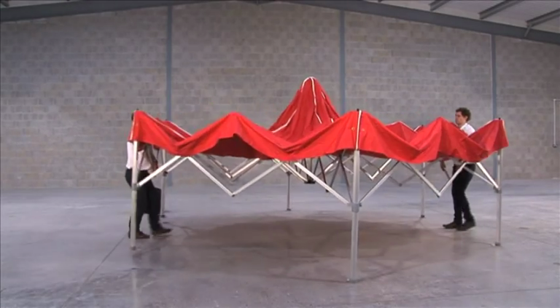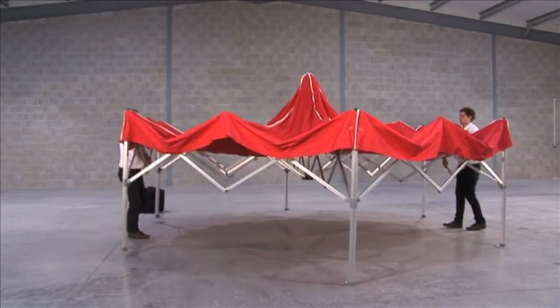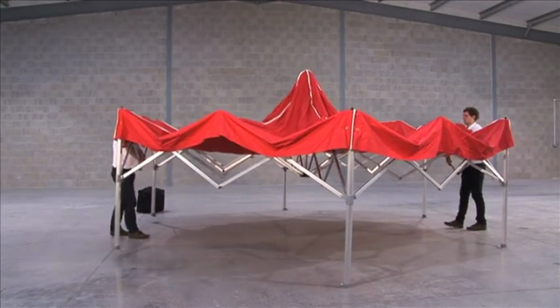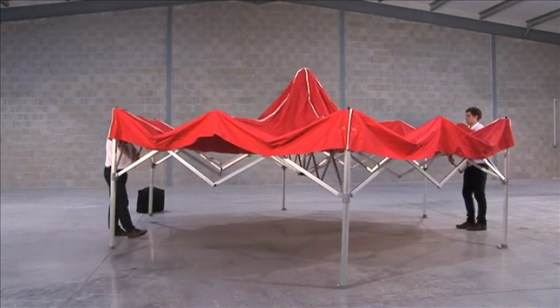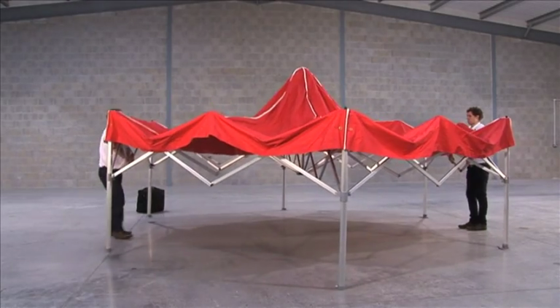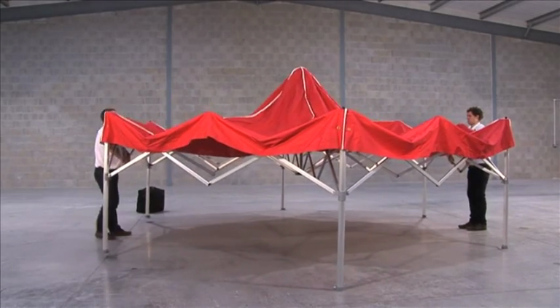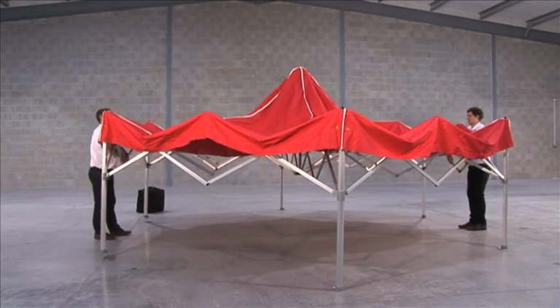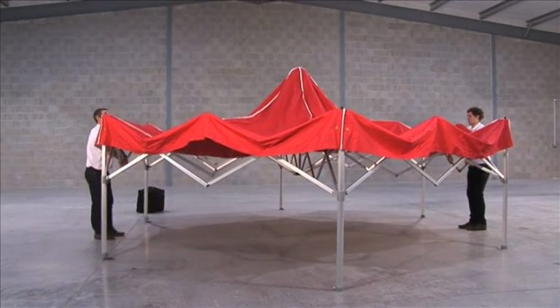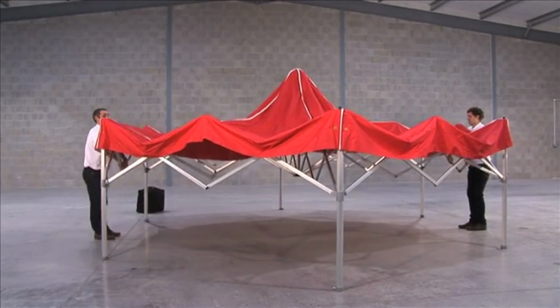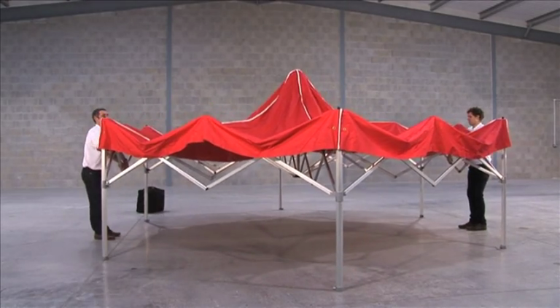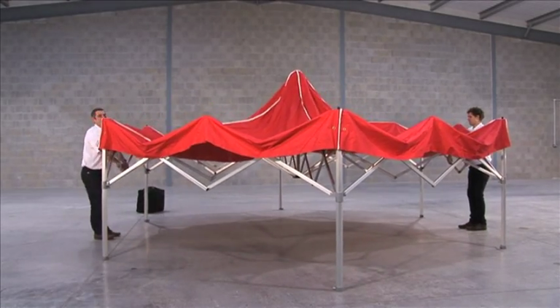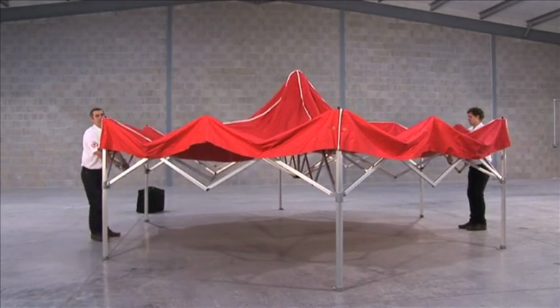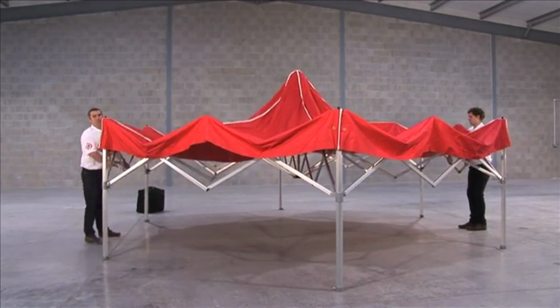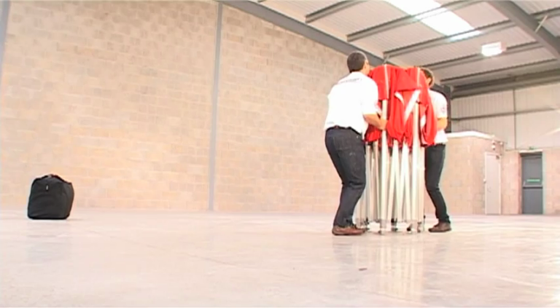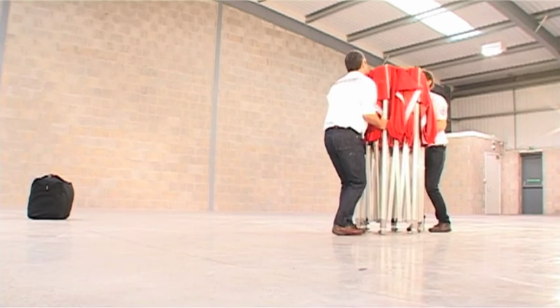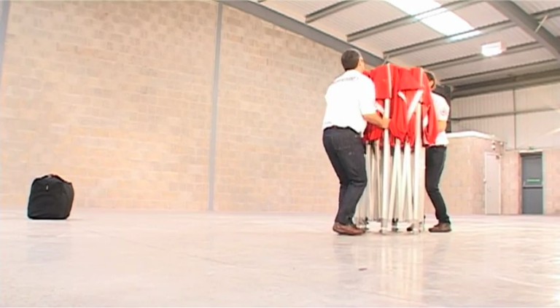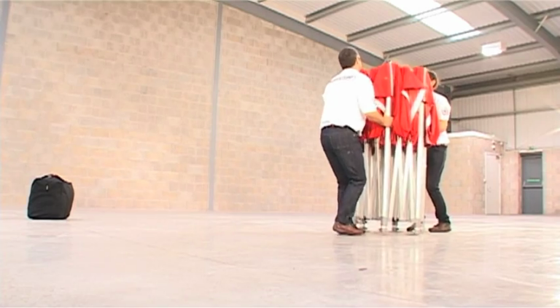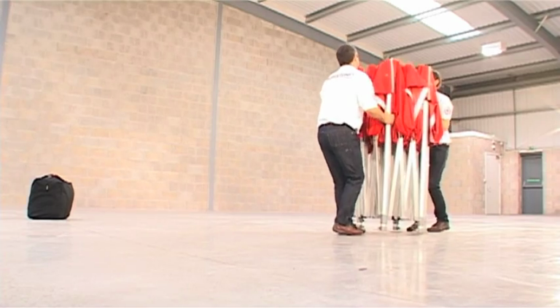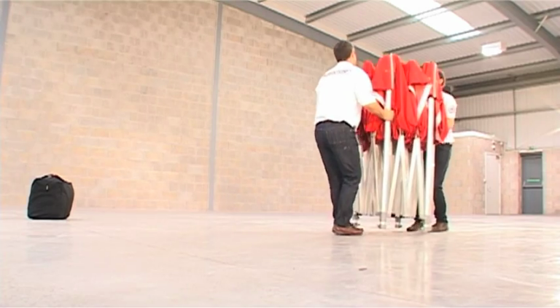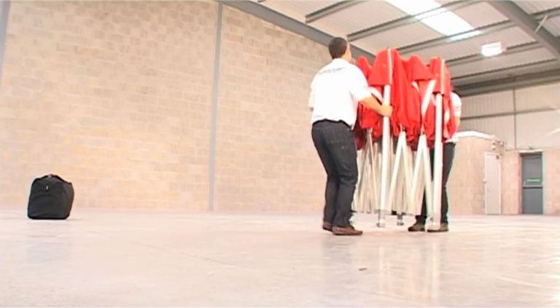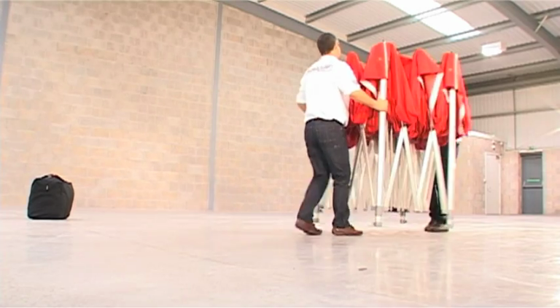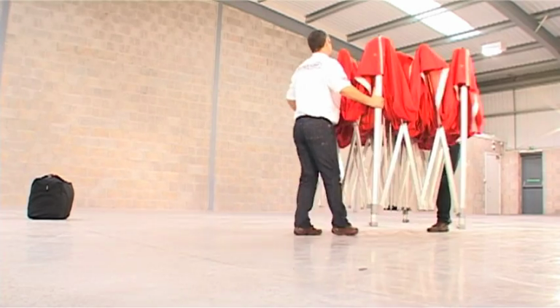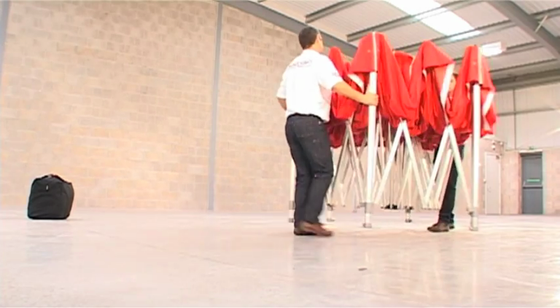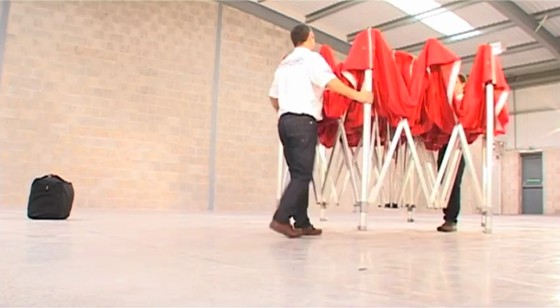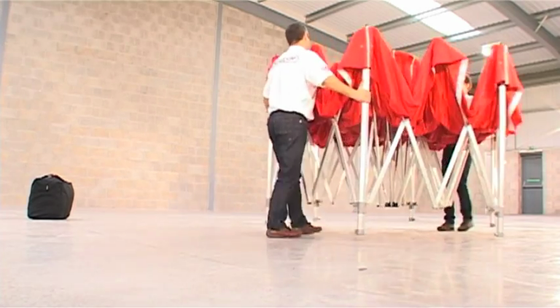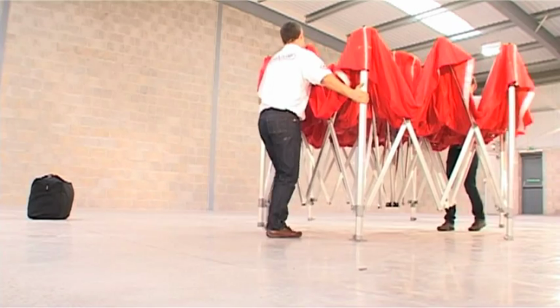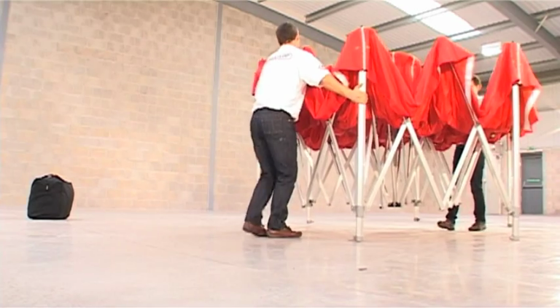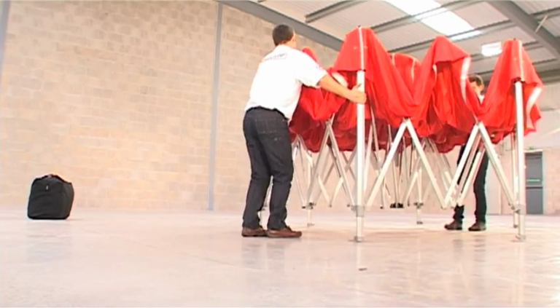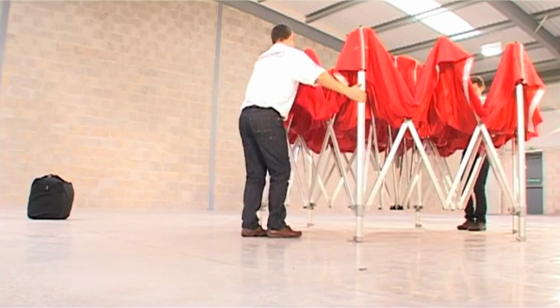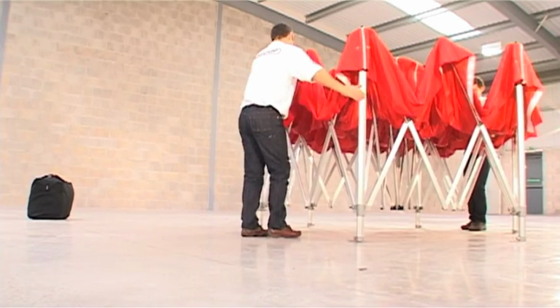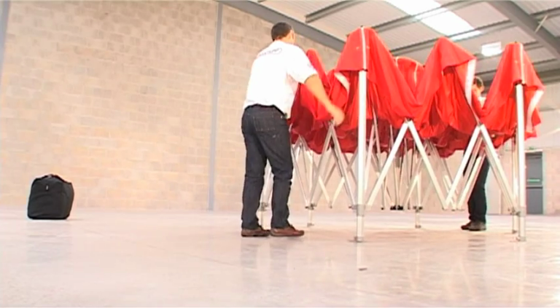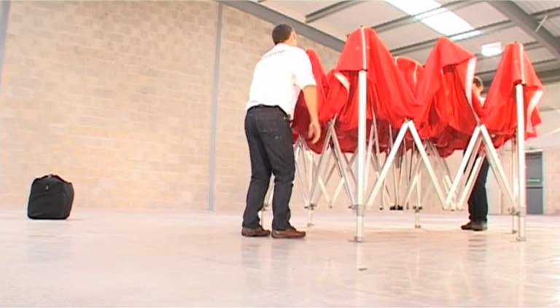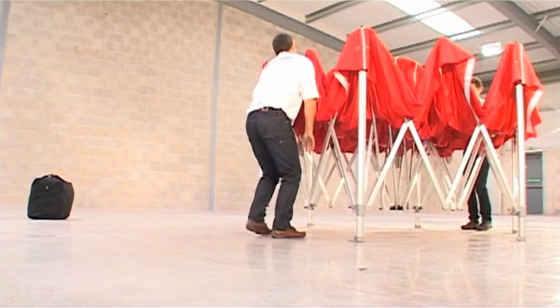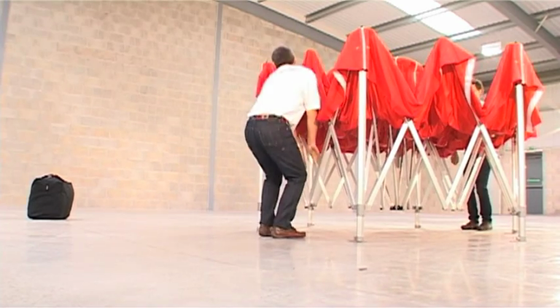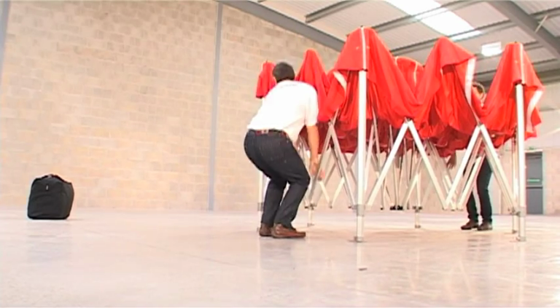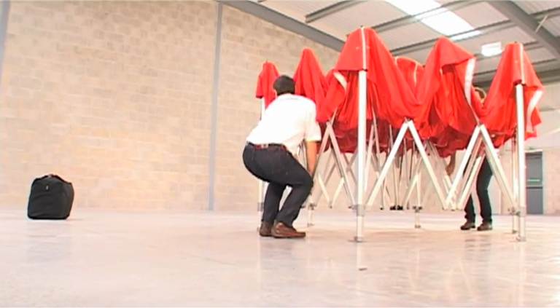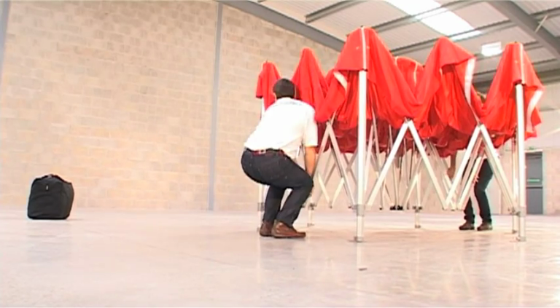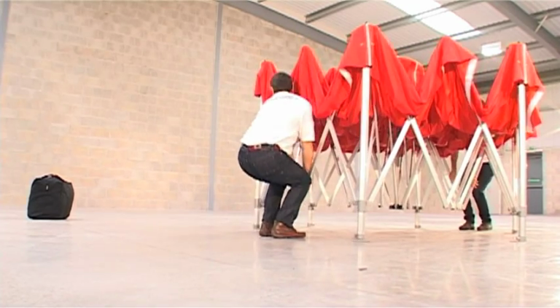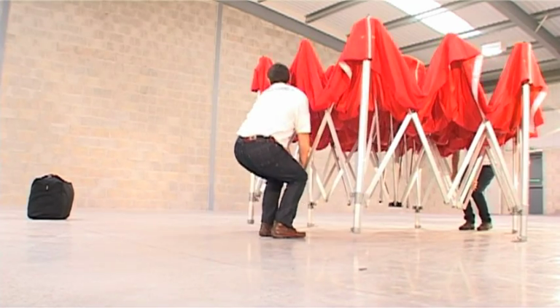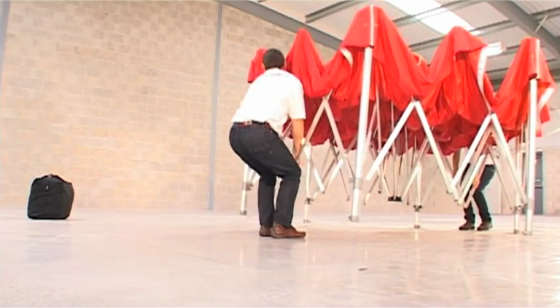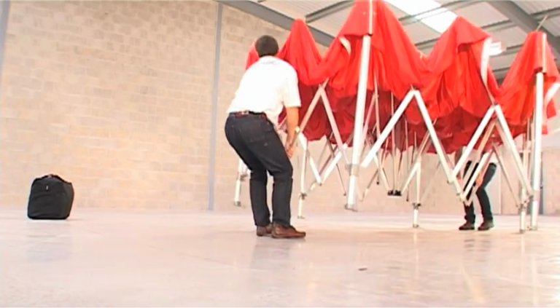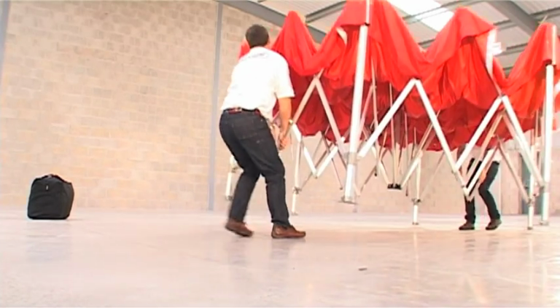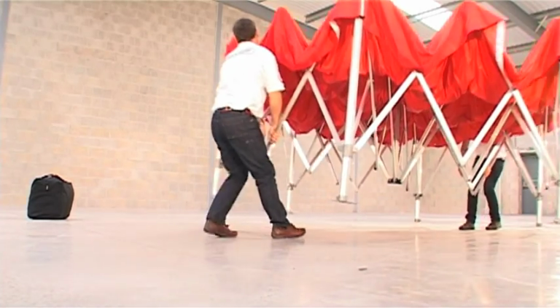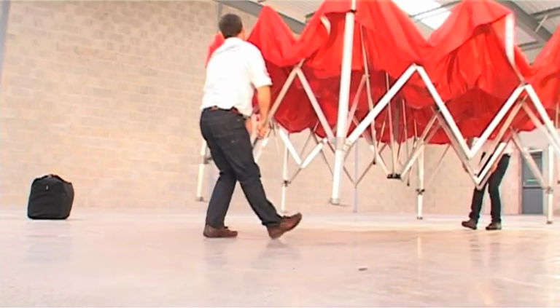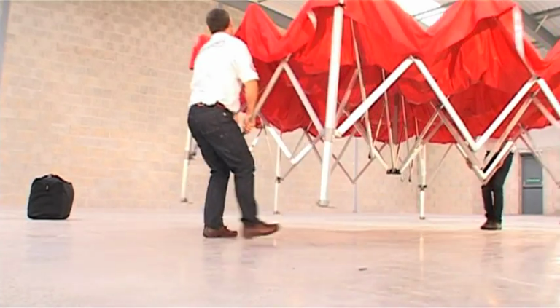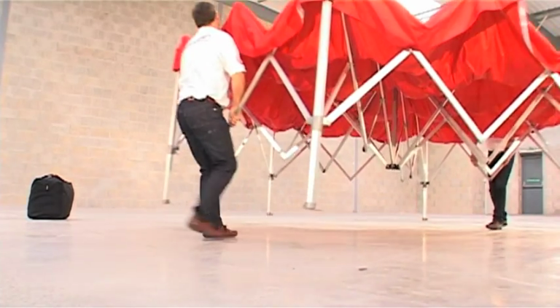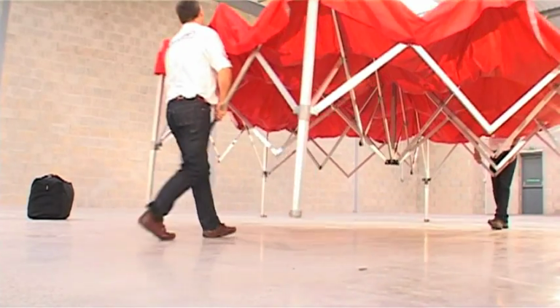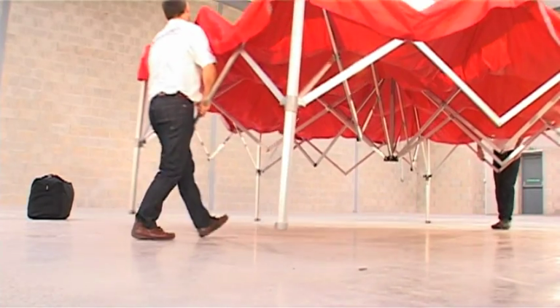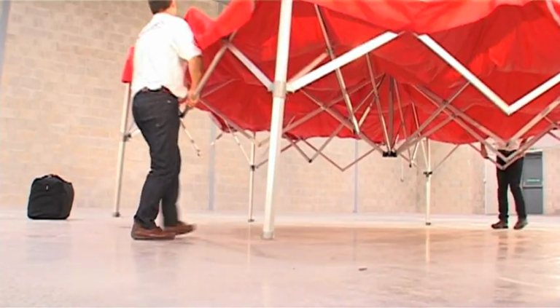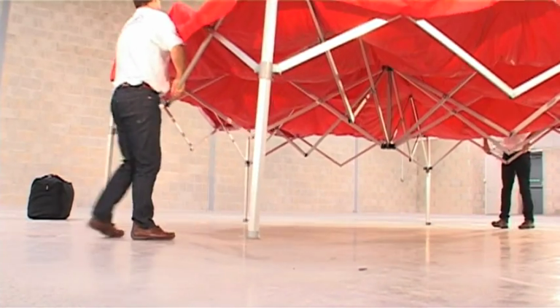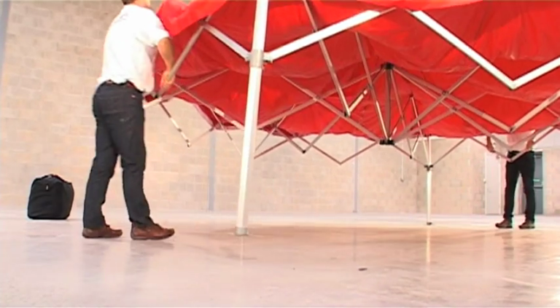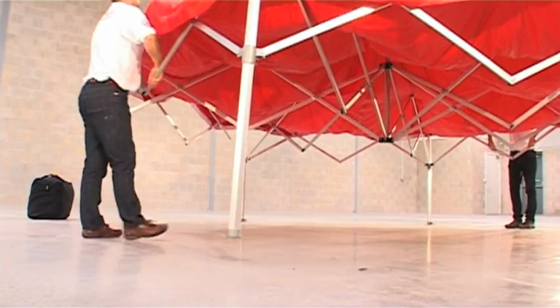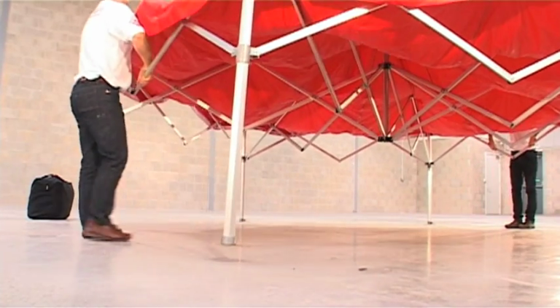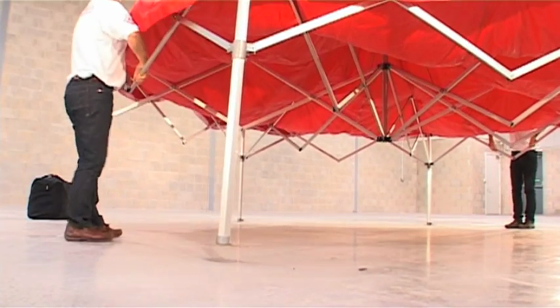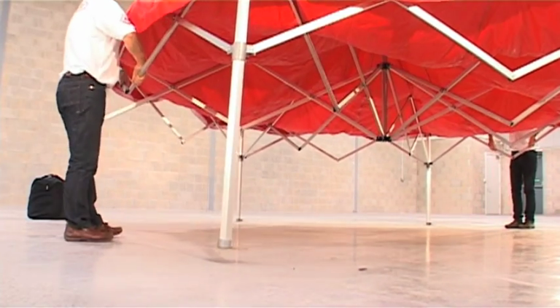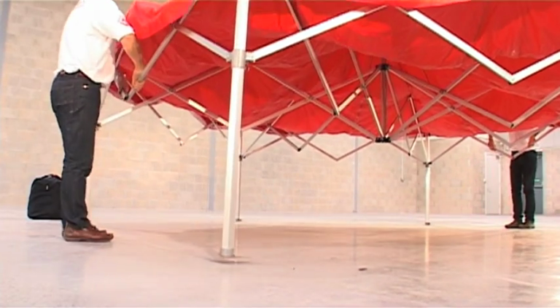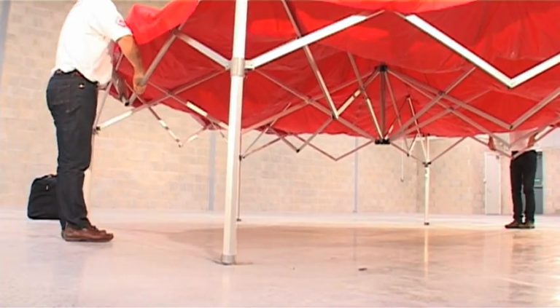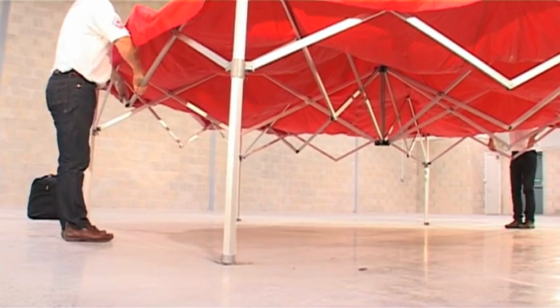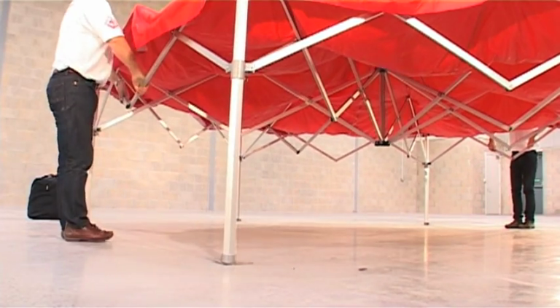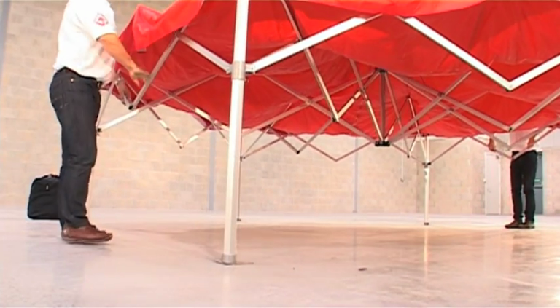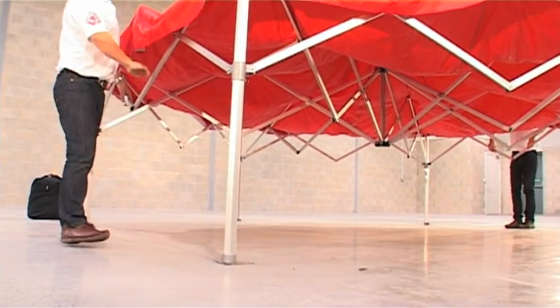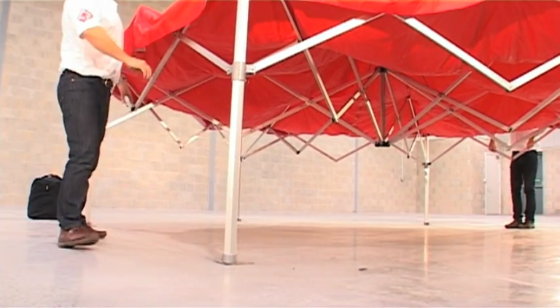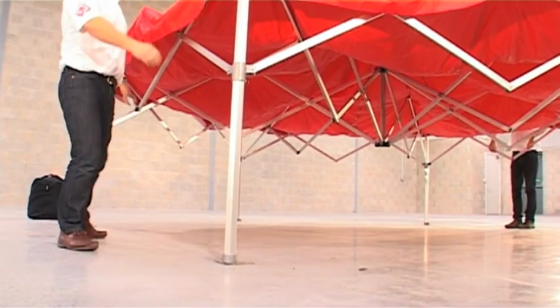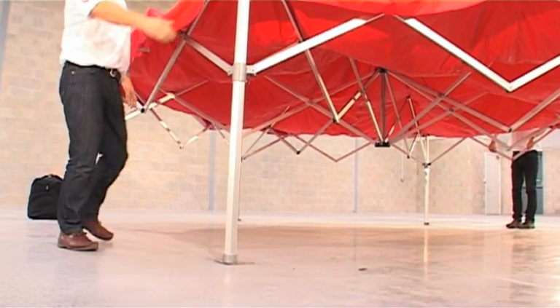When extended as far as your arms will go, stay facing your partner and take hold of the lower concertina section and continue to extend.